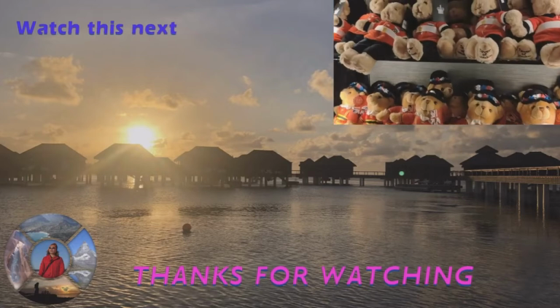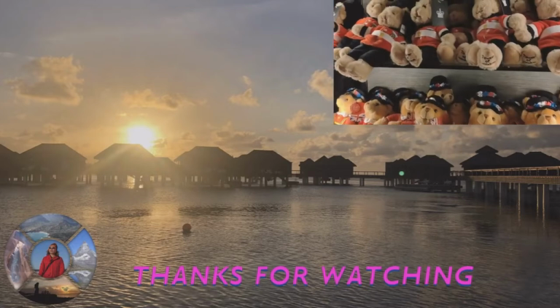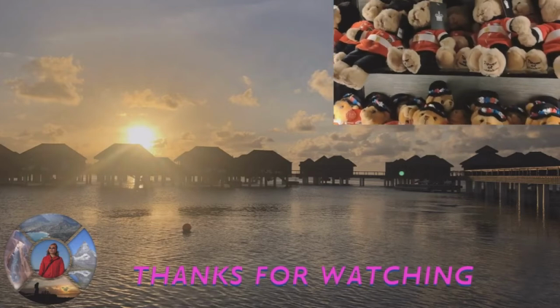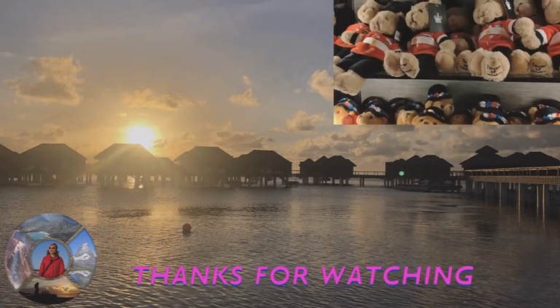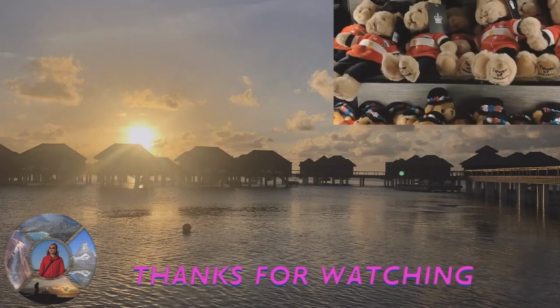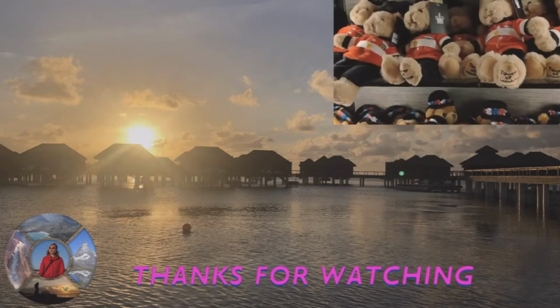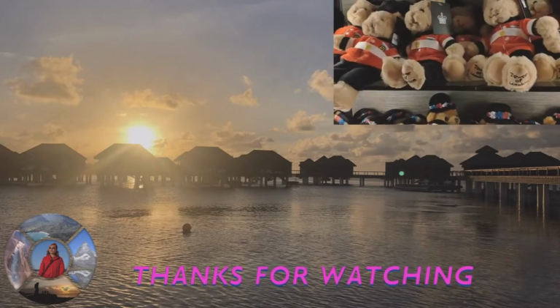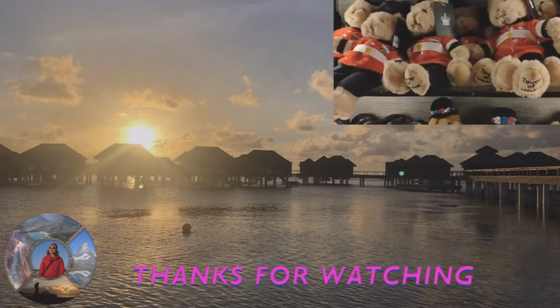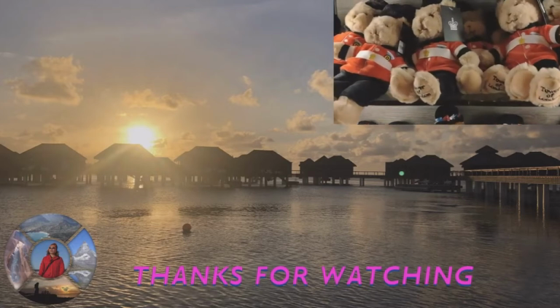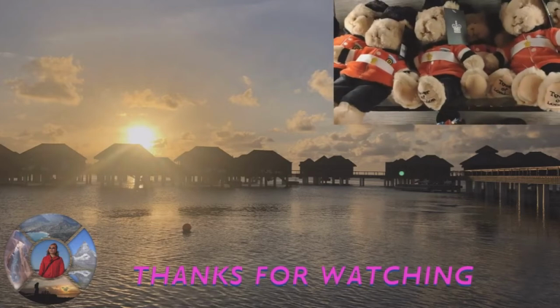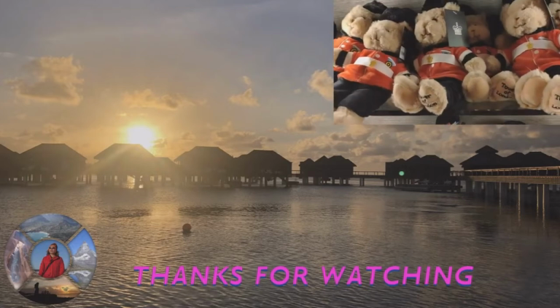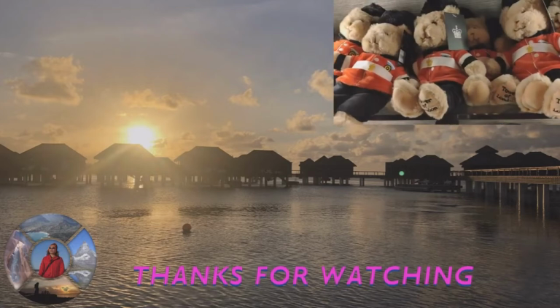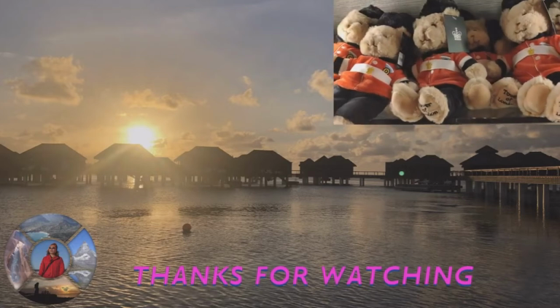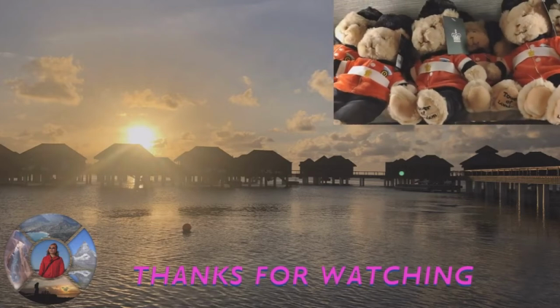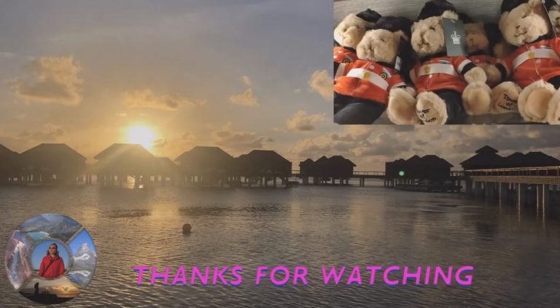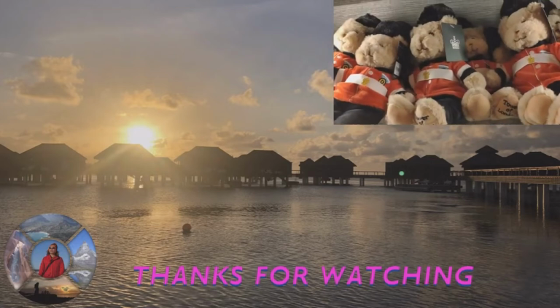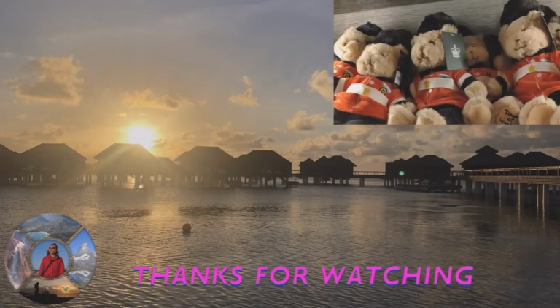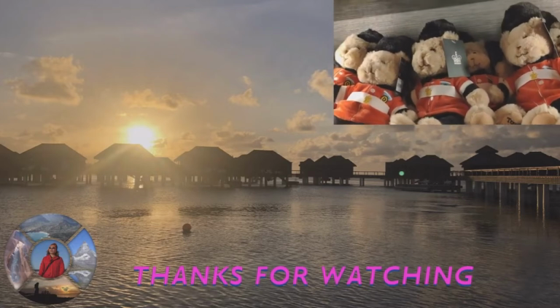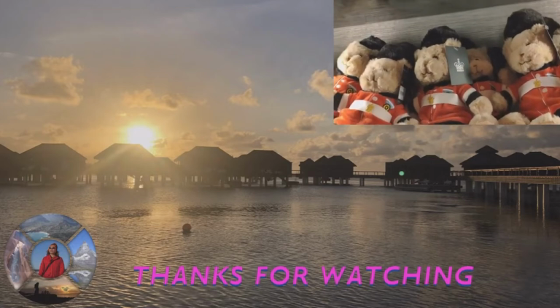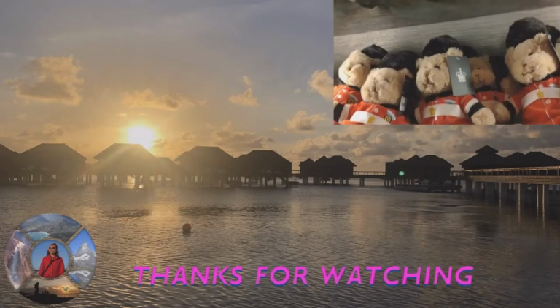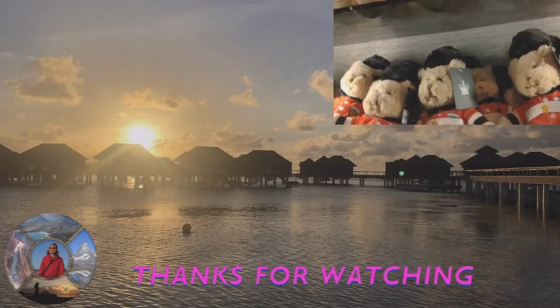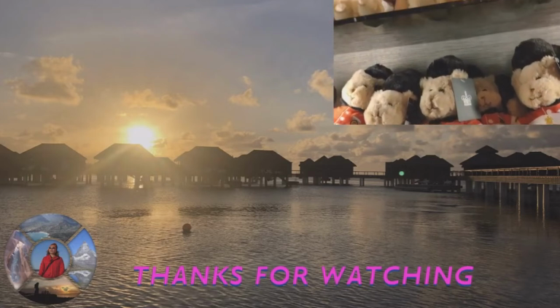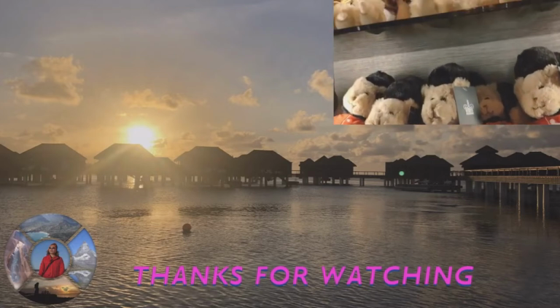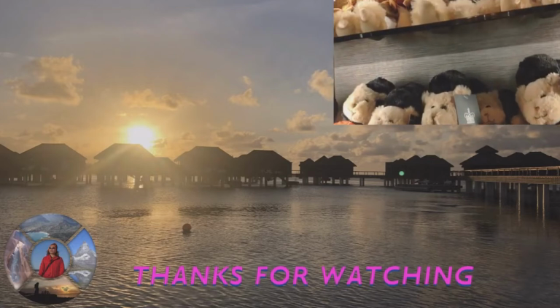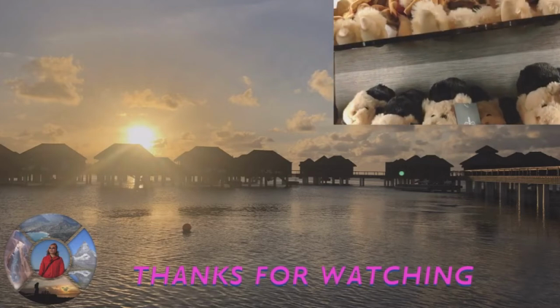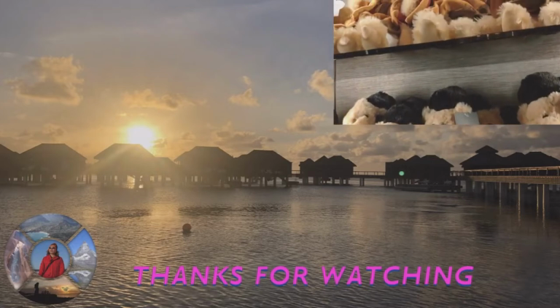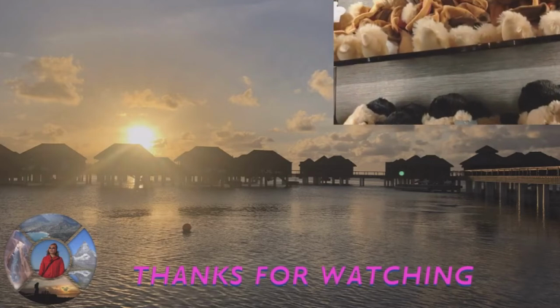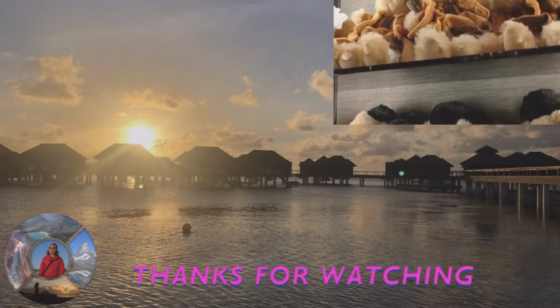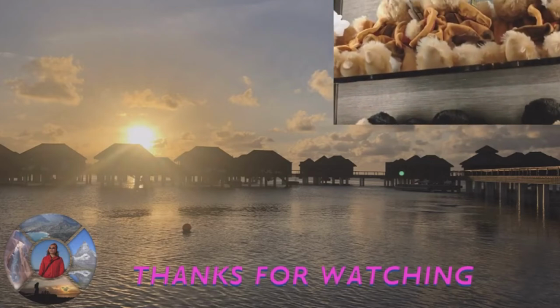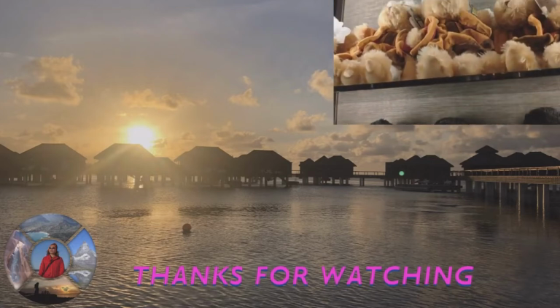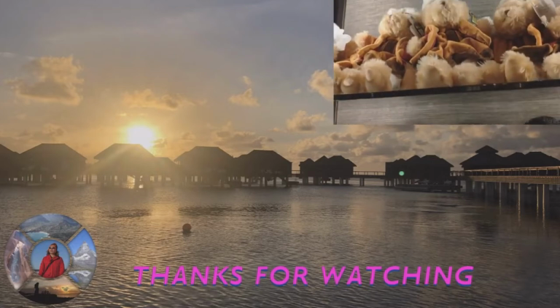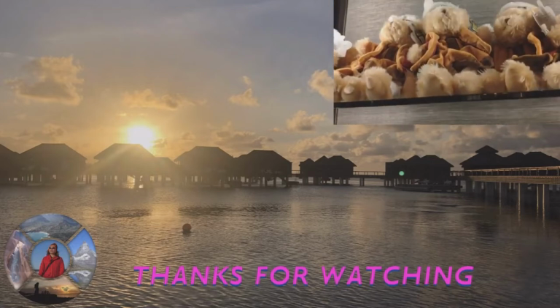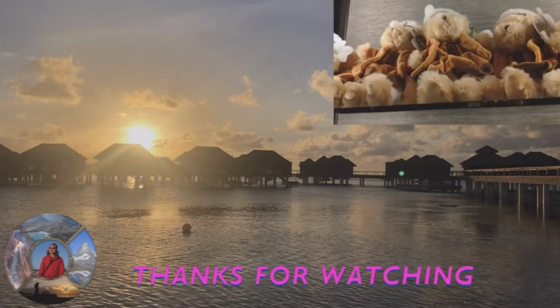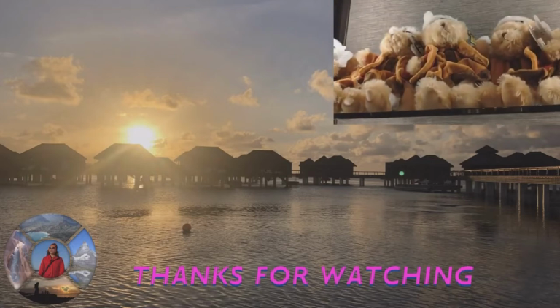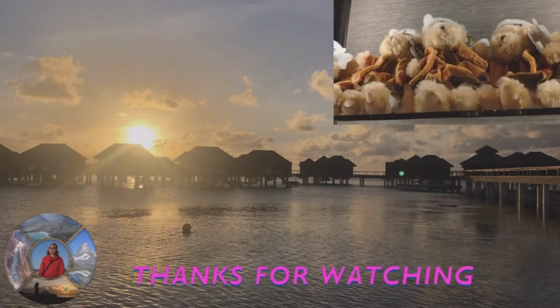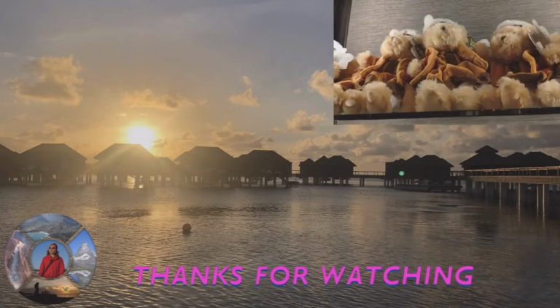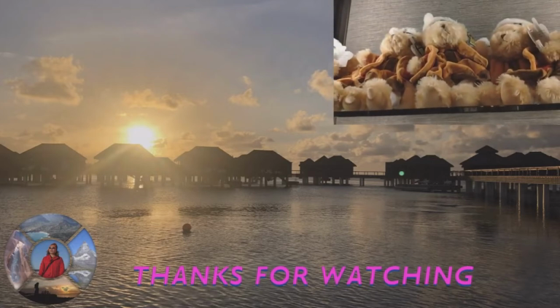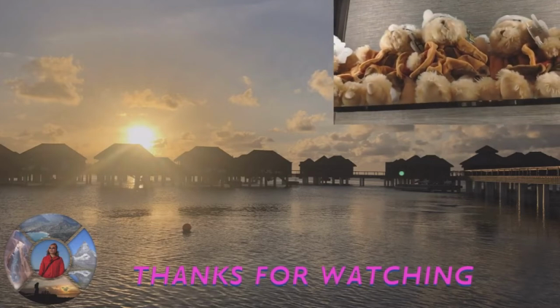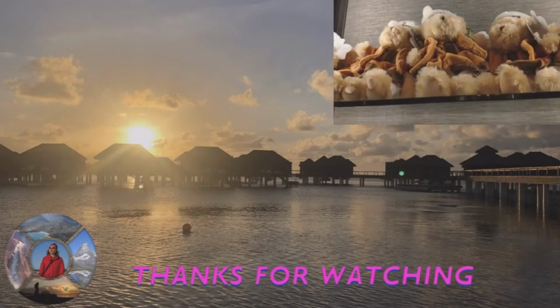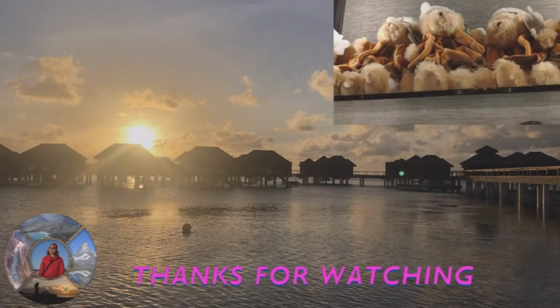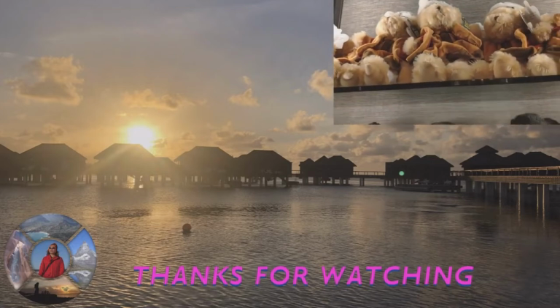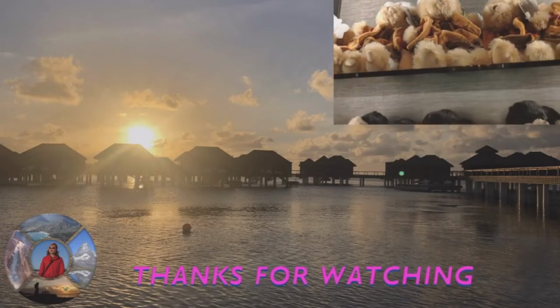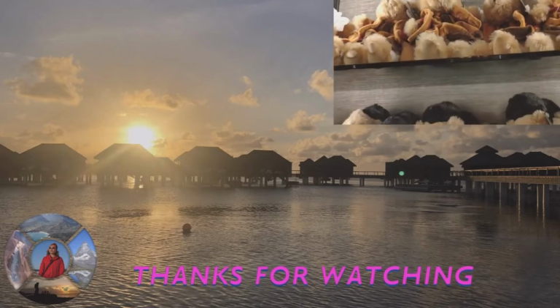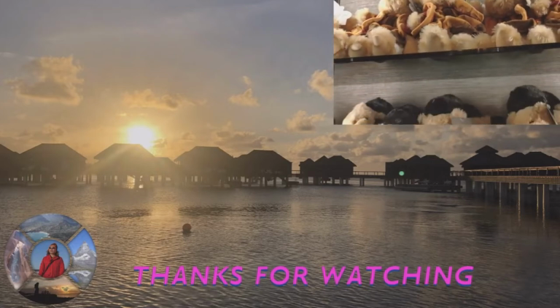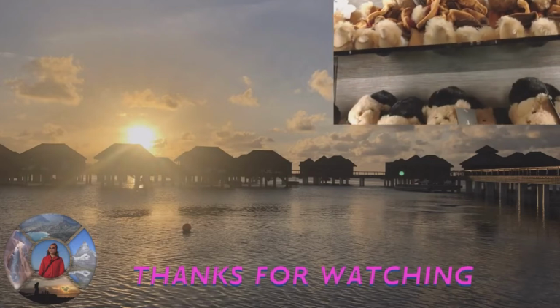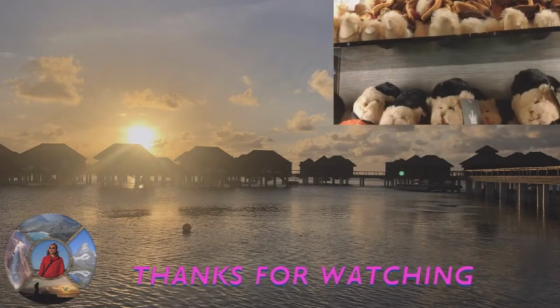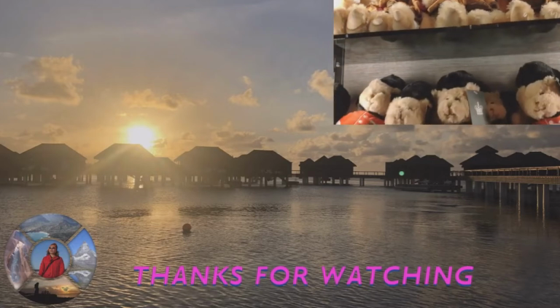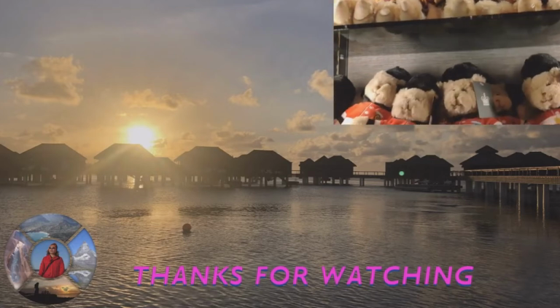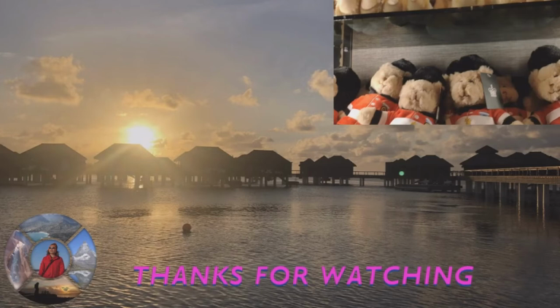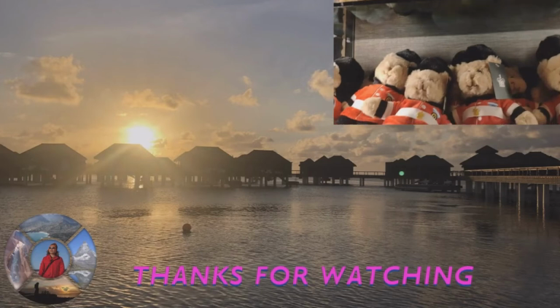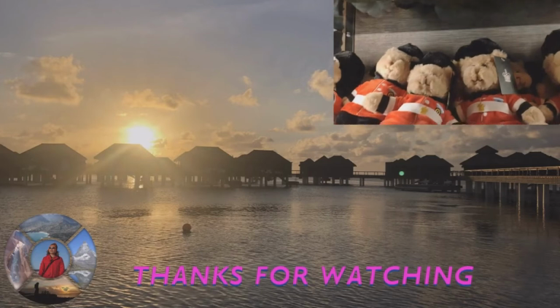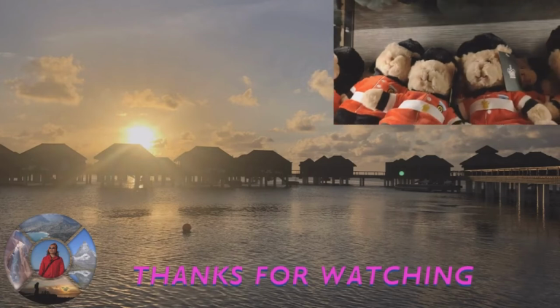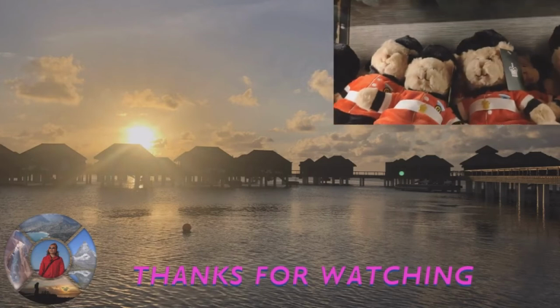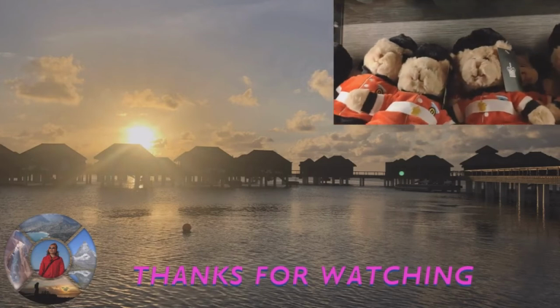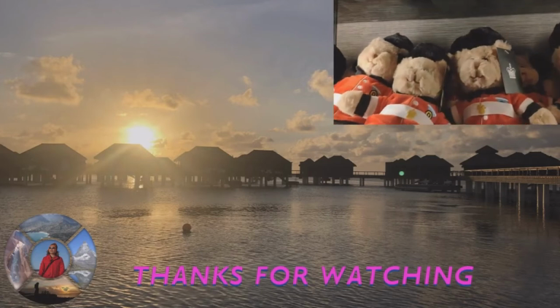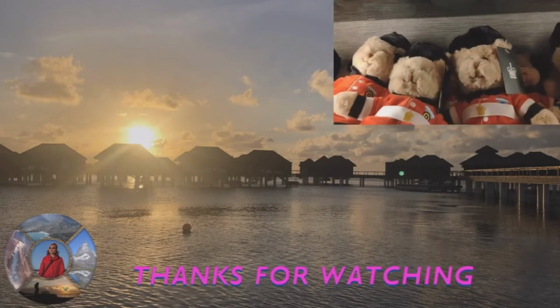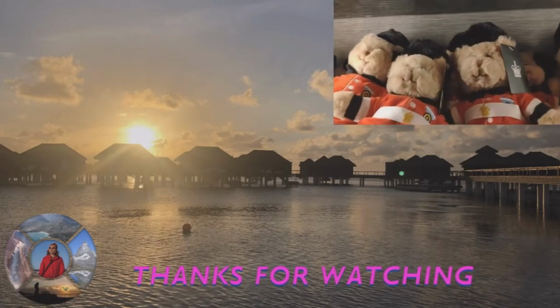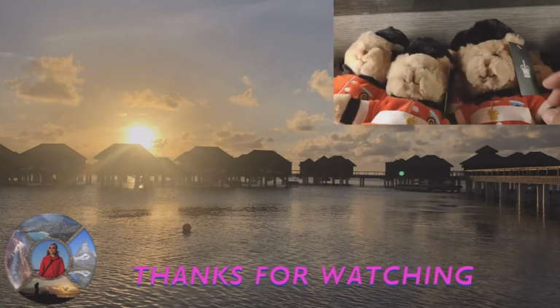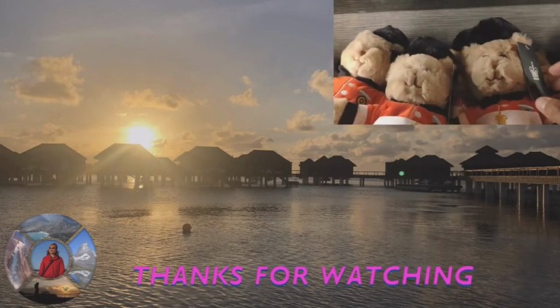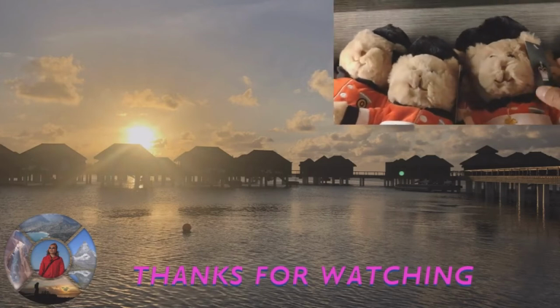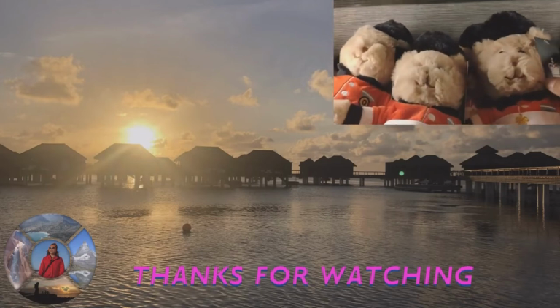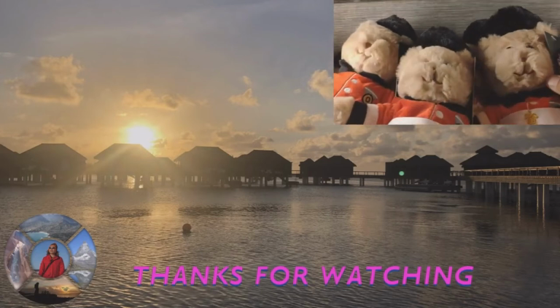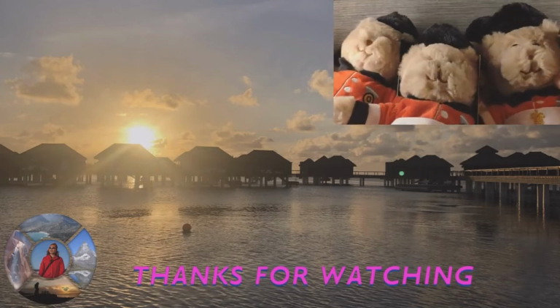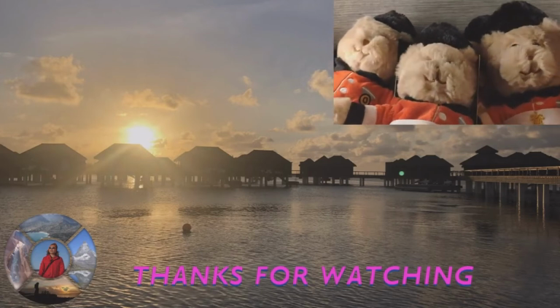At the end of the White Tower, there are souvenir shops. I wonder how much these teddies cost.